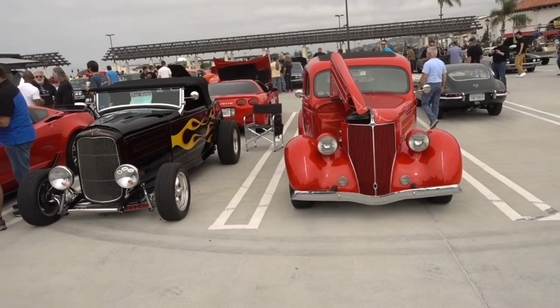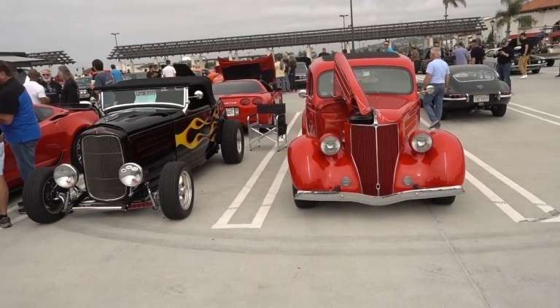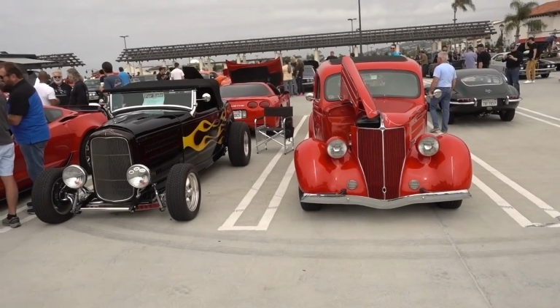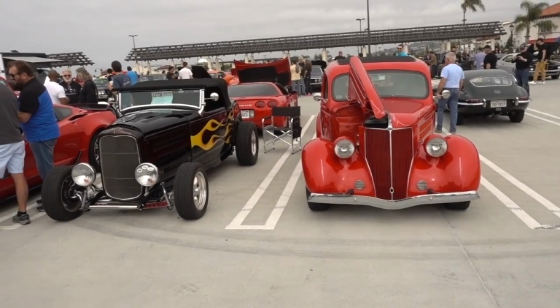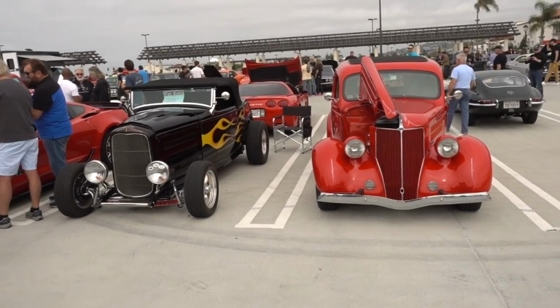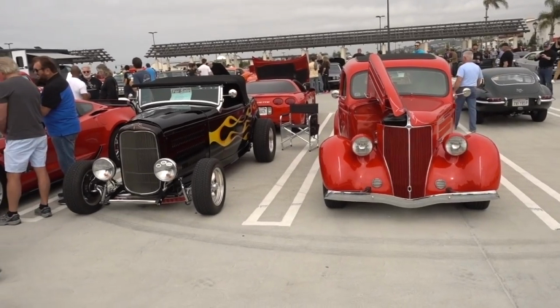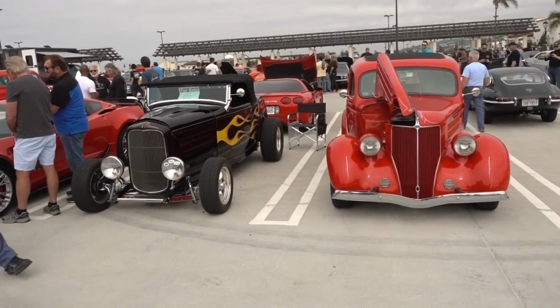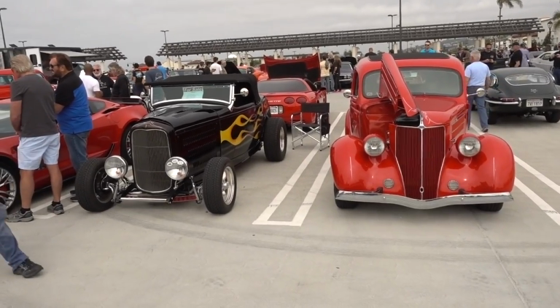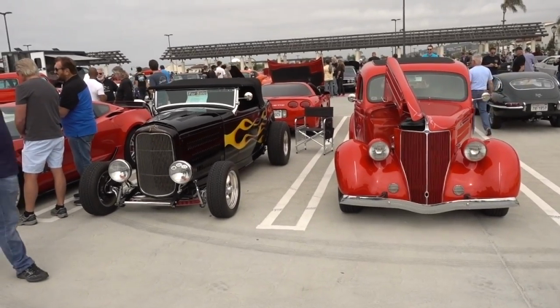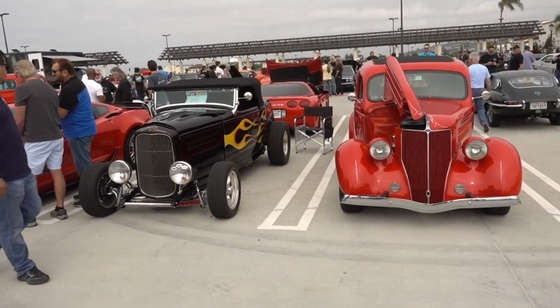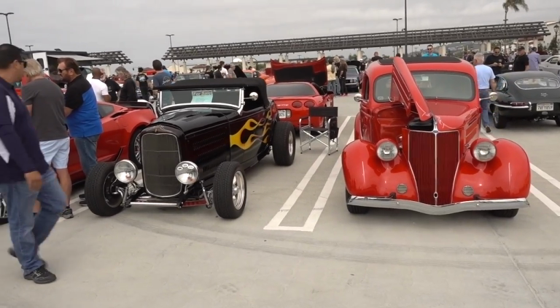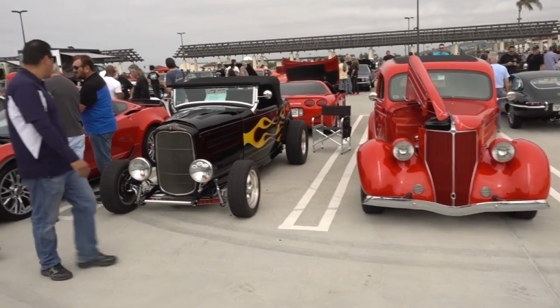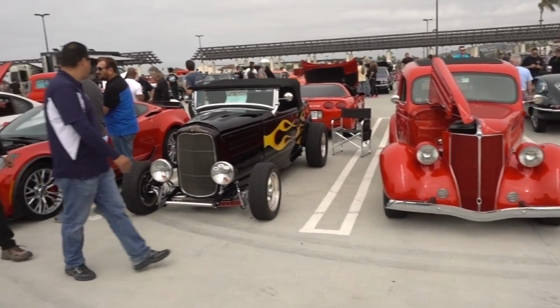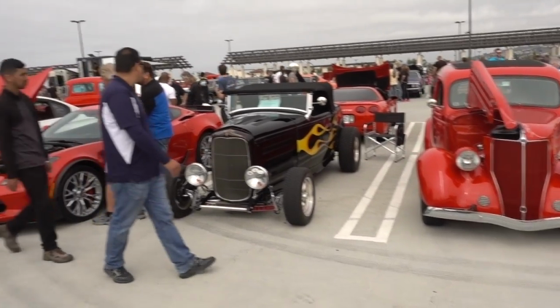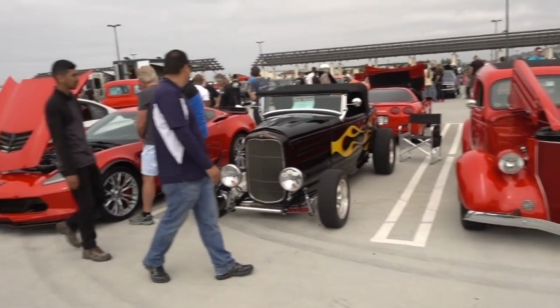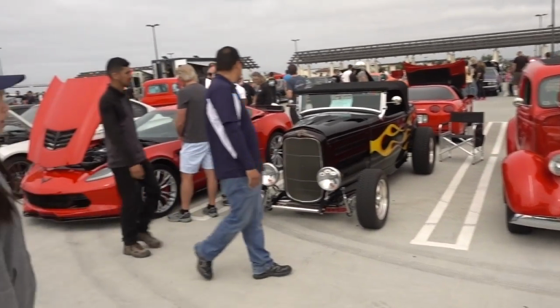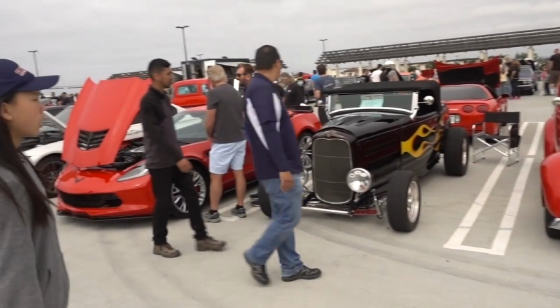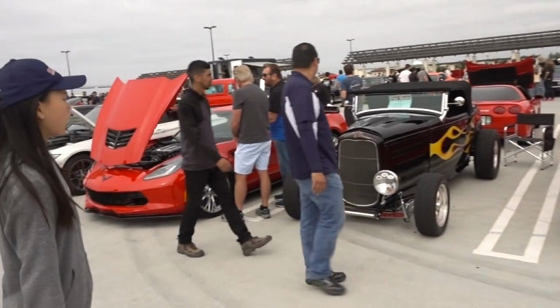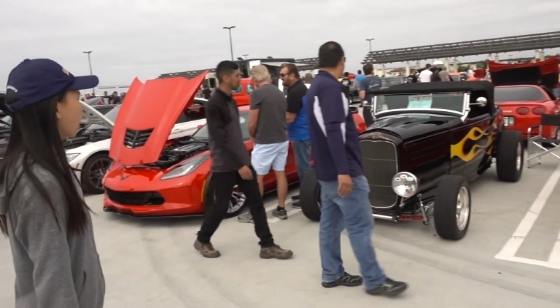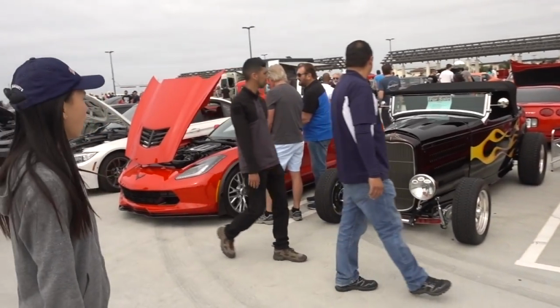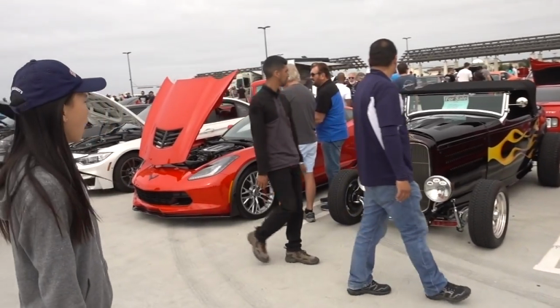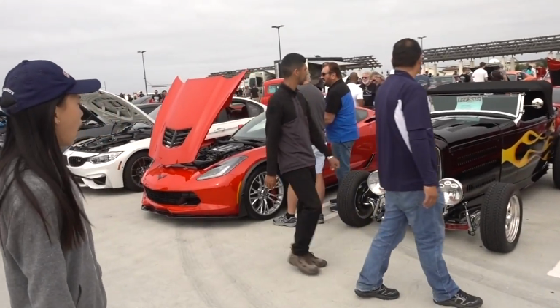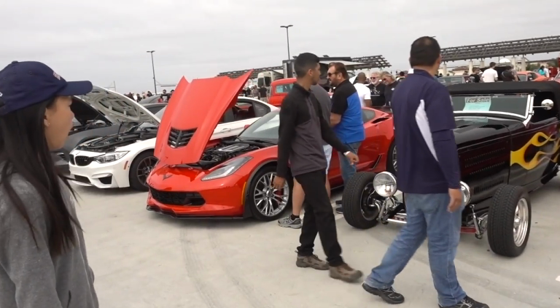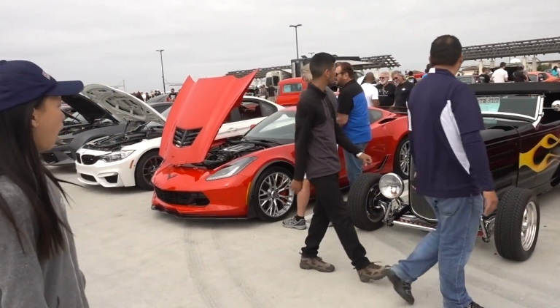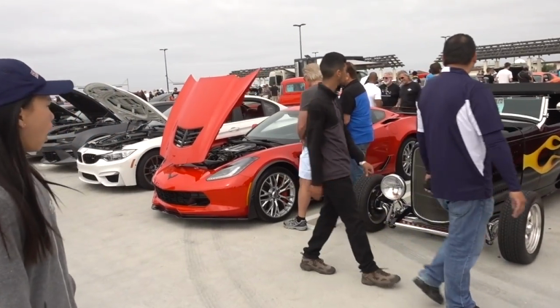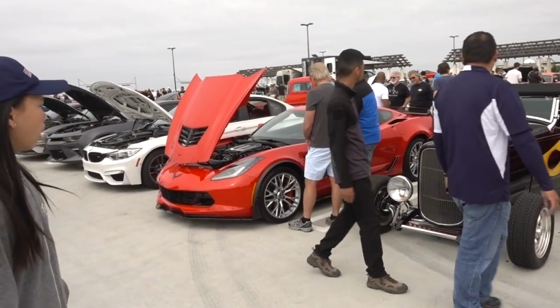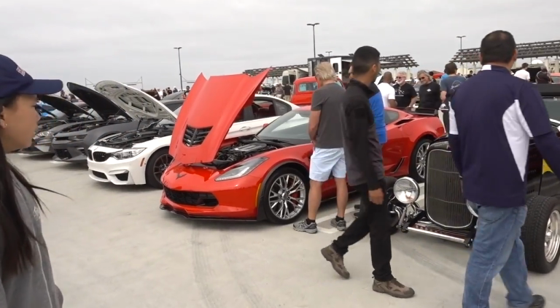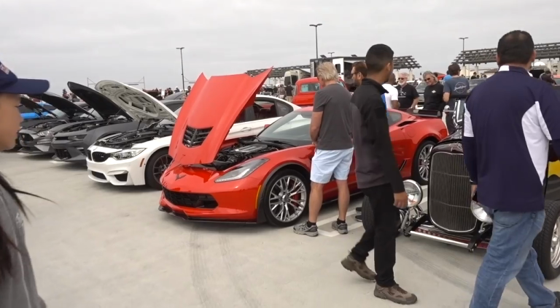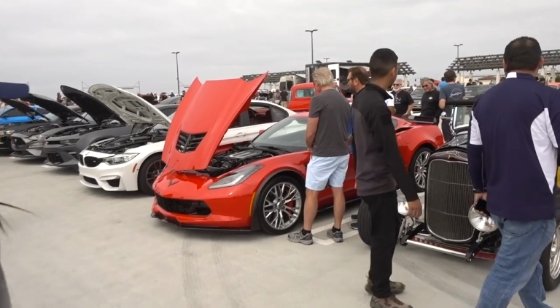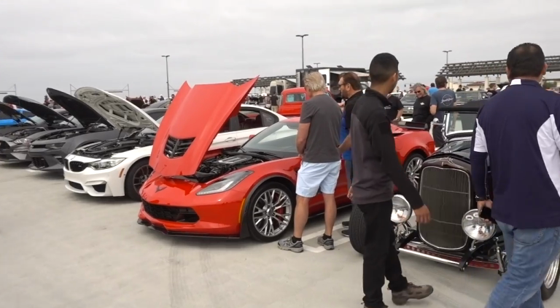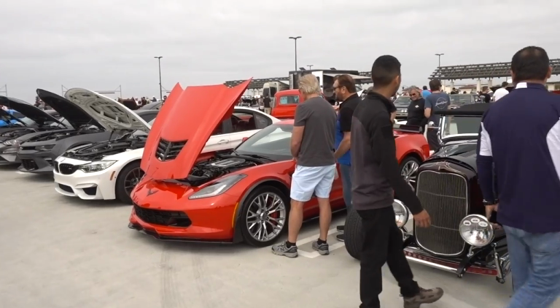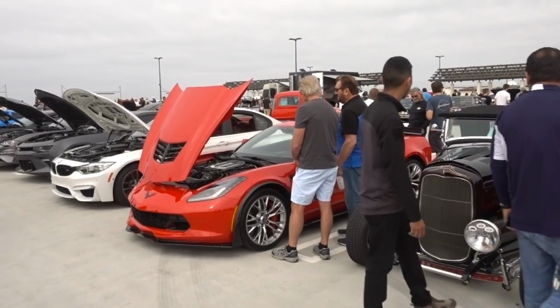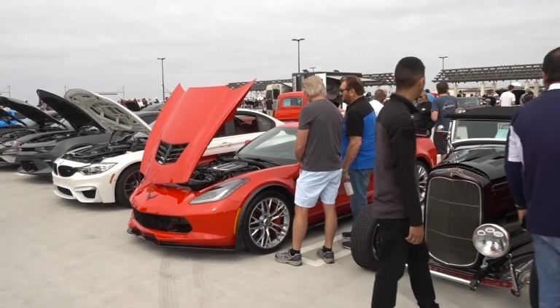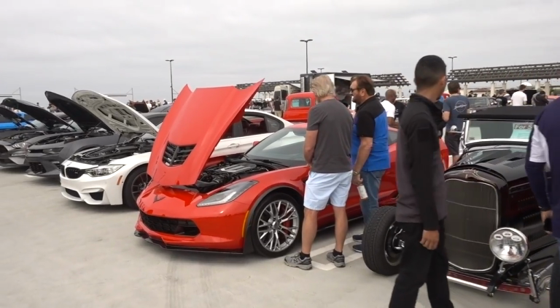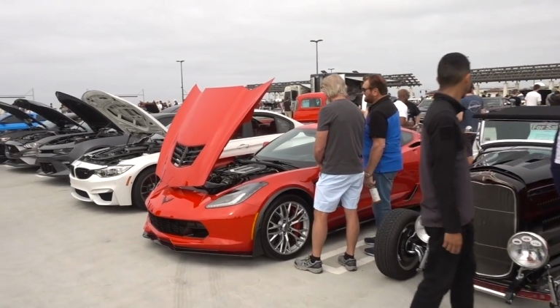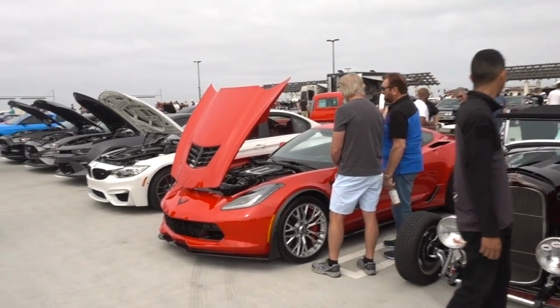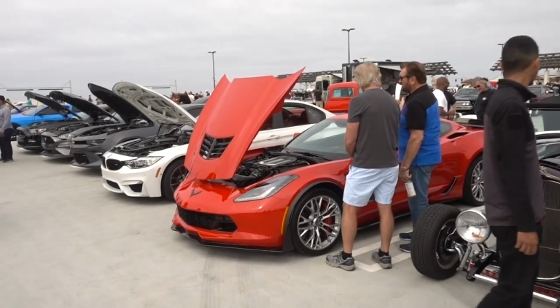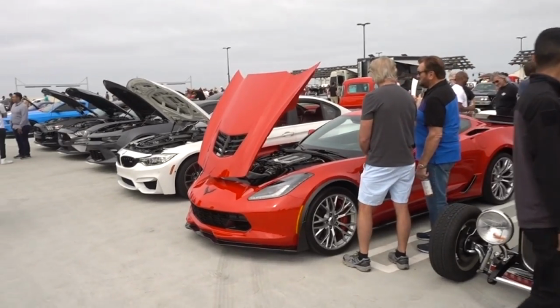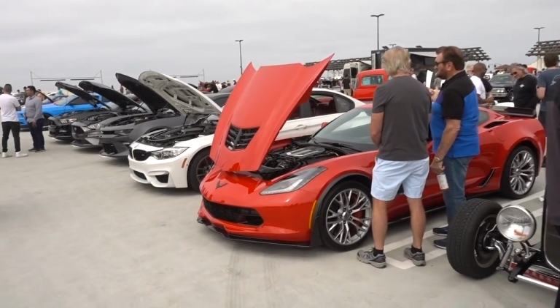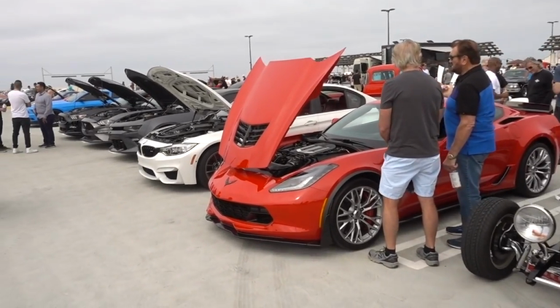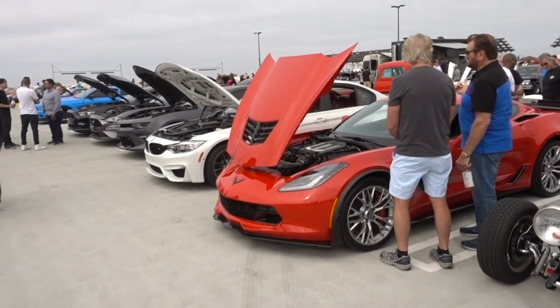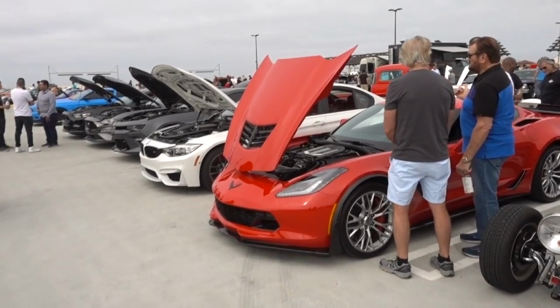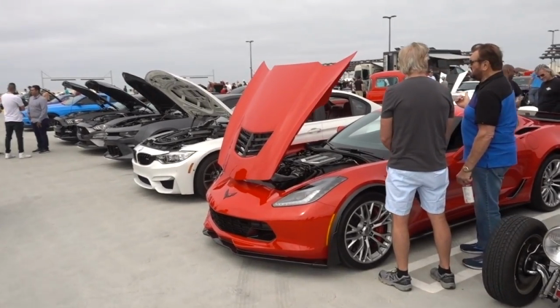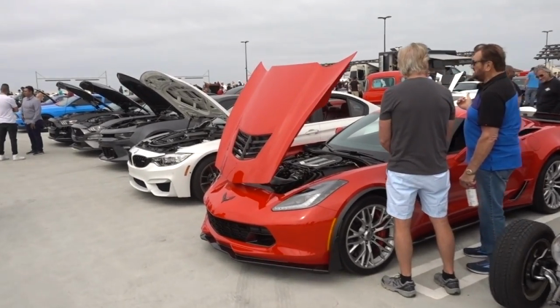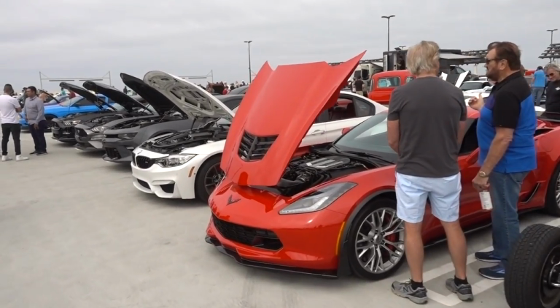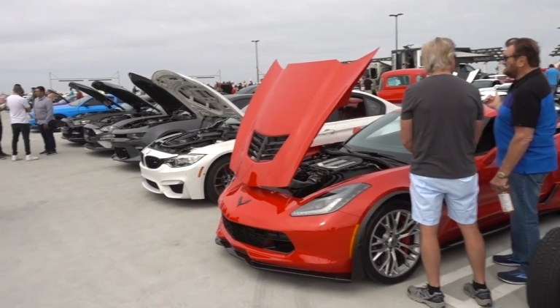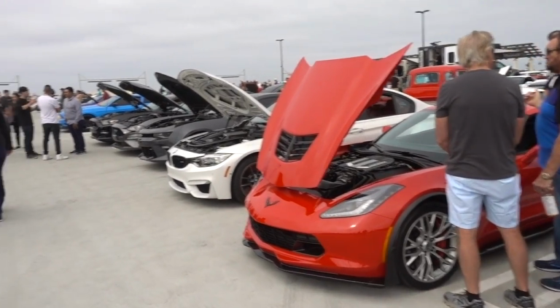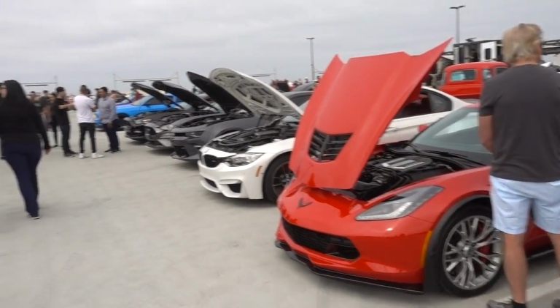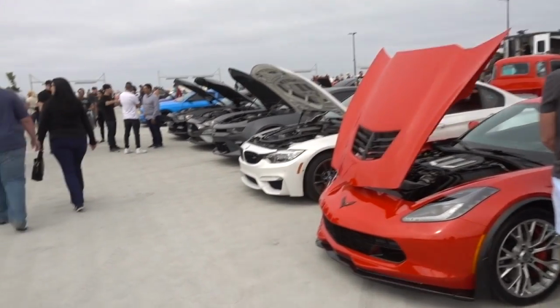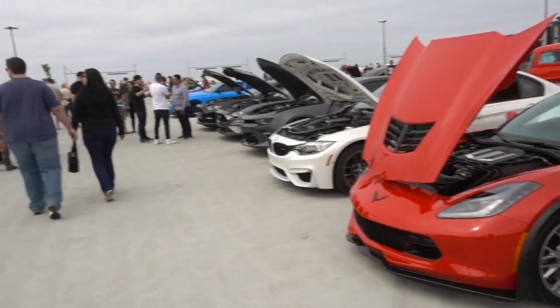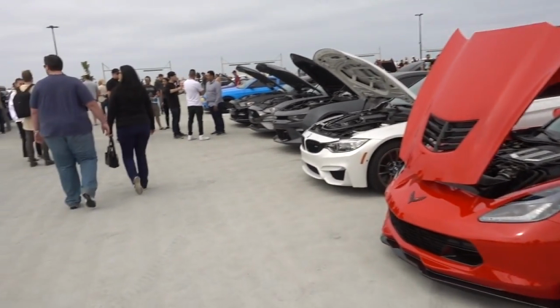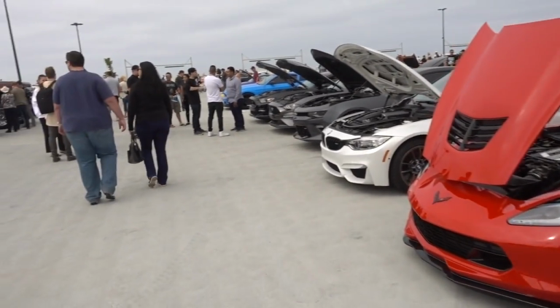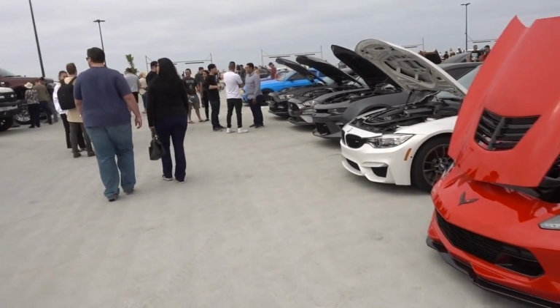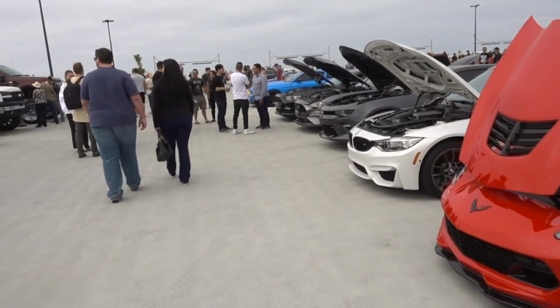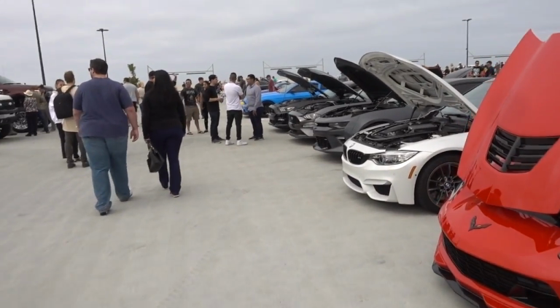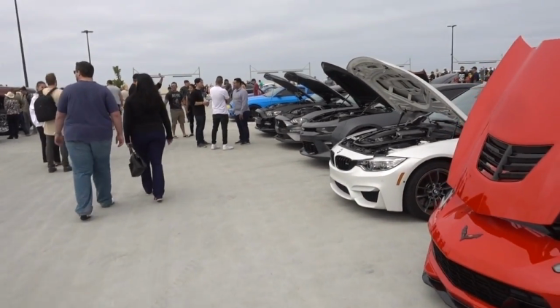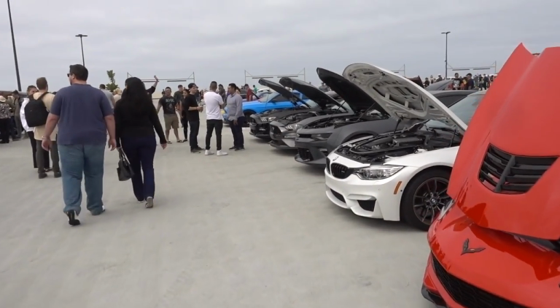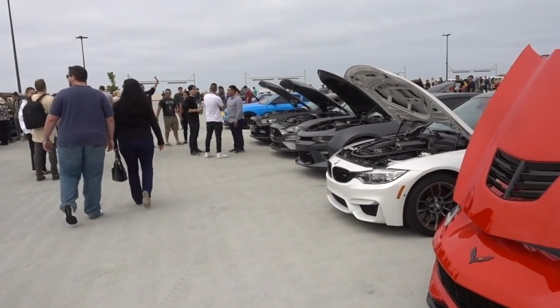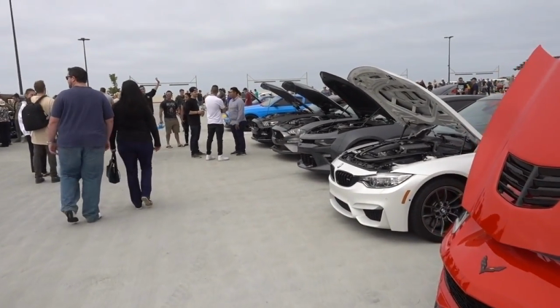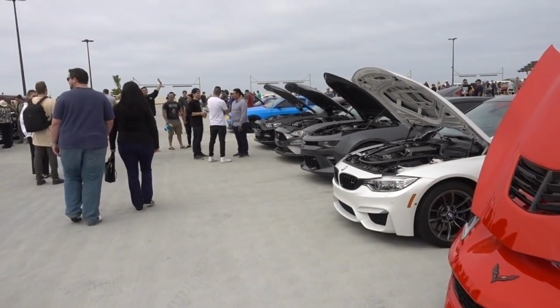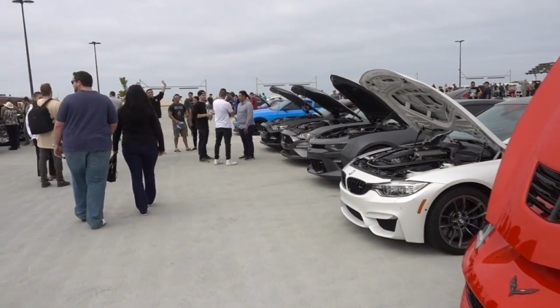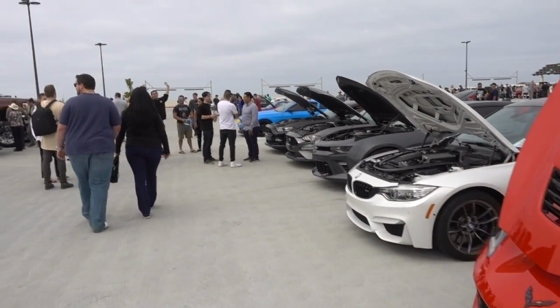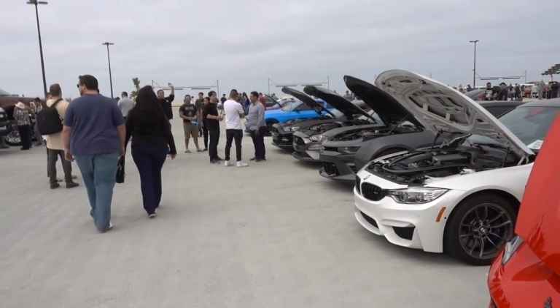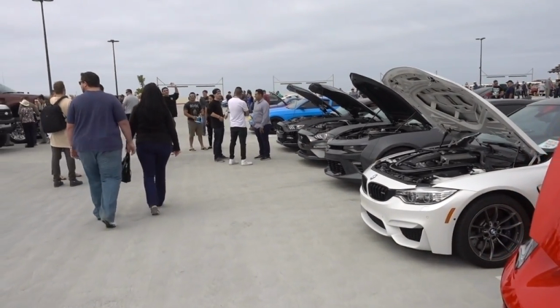Got a nice hot rod next to a Corvette Z06. There's always lots of Corvettes here at Cars and Coffee.